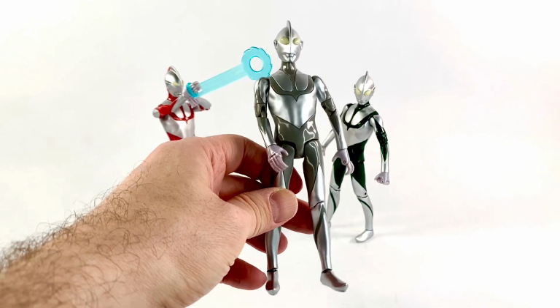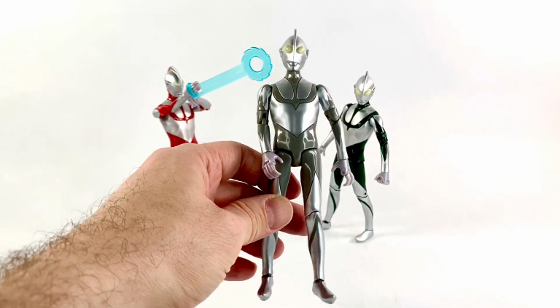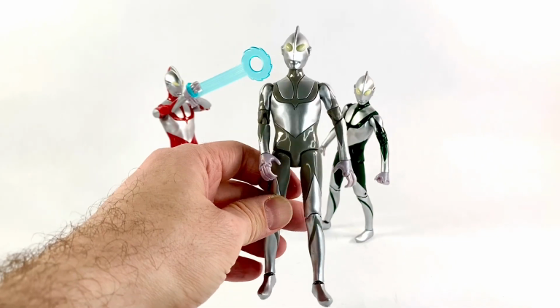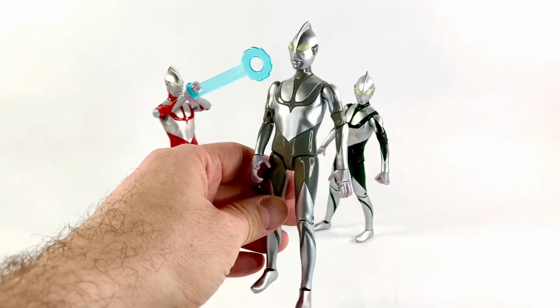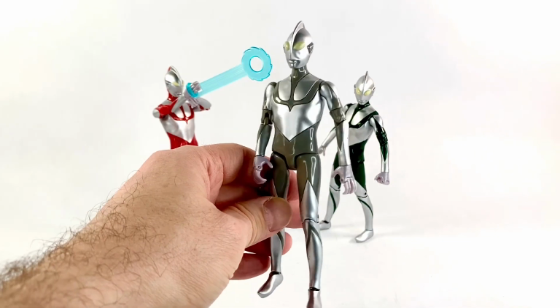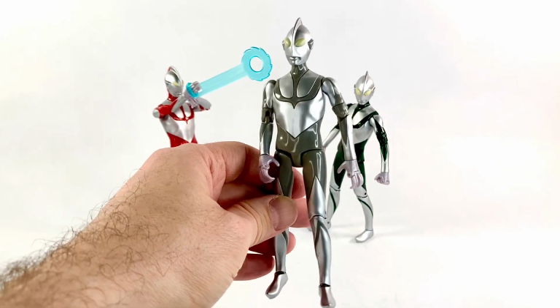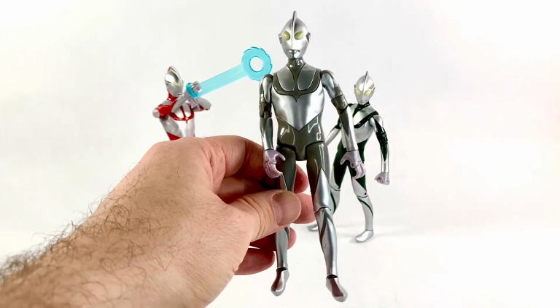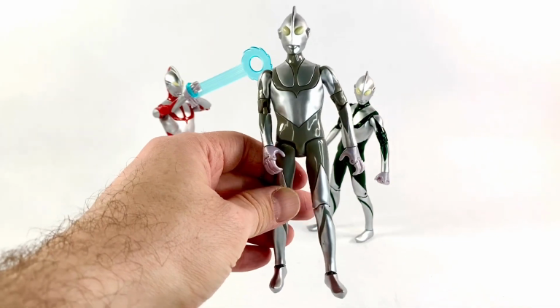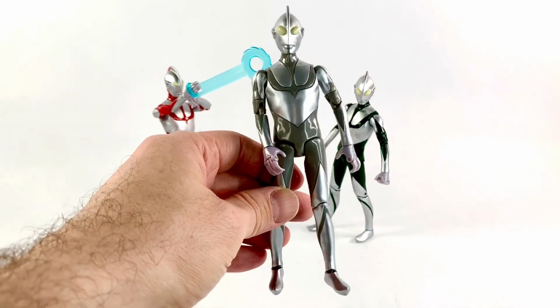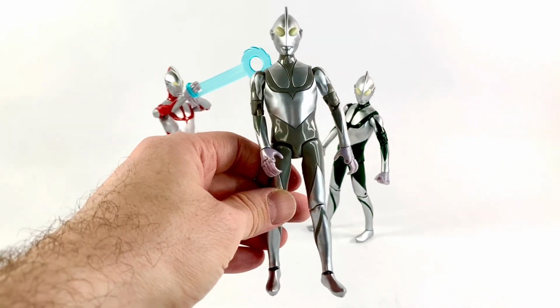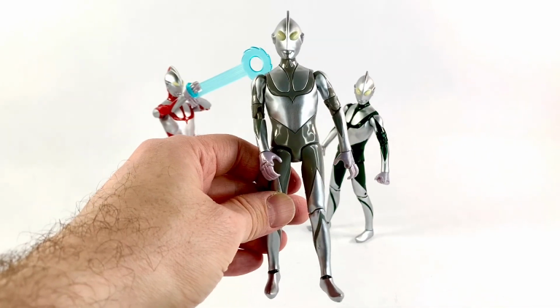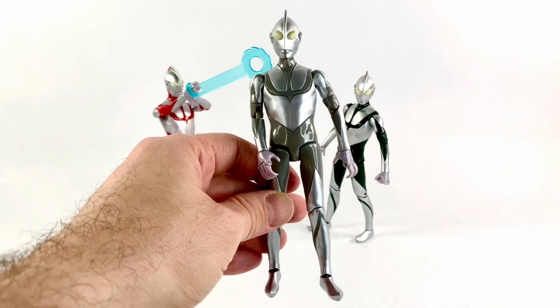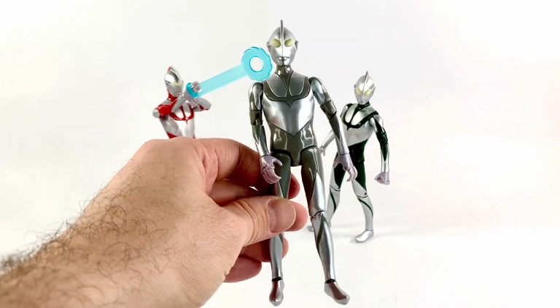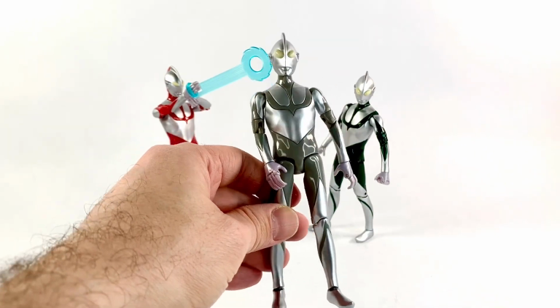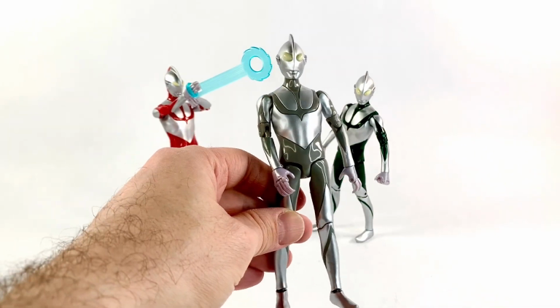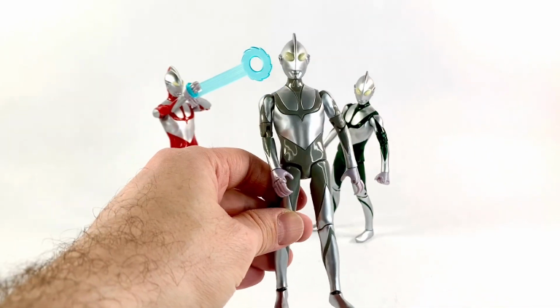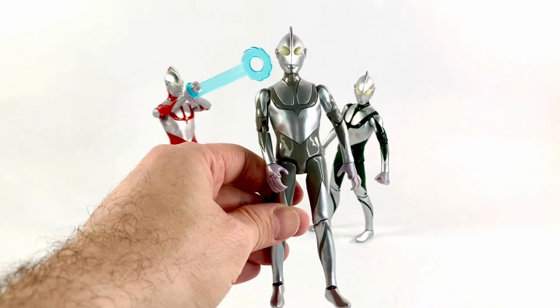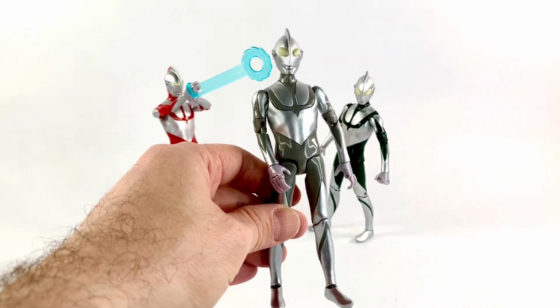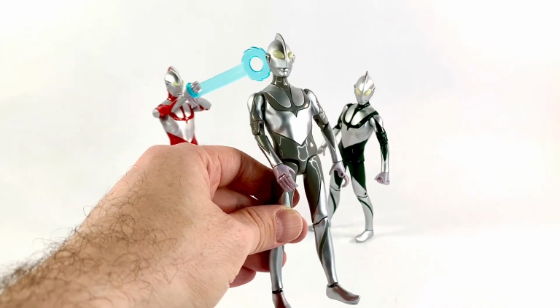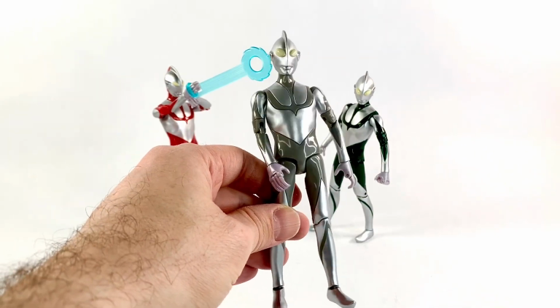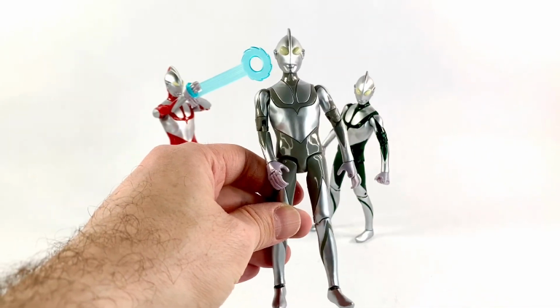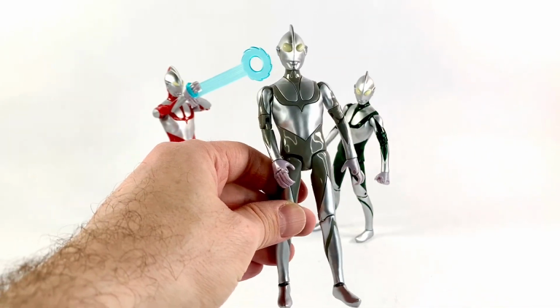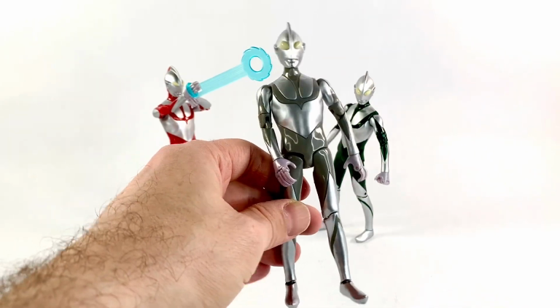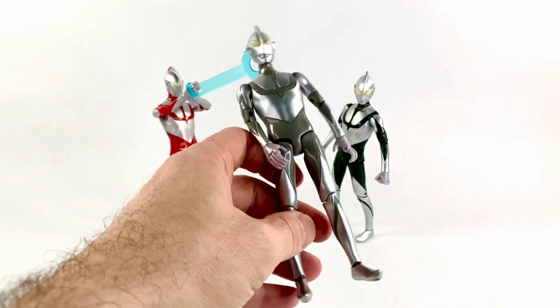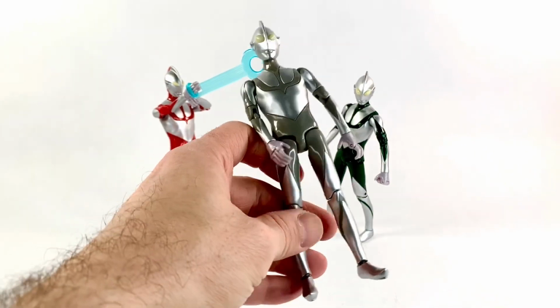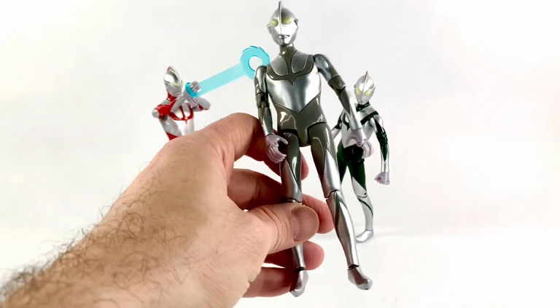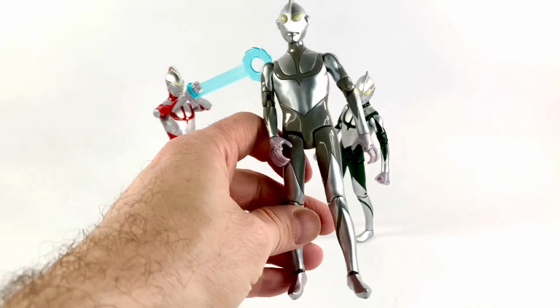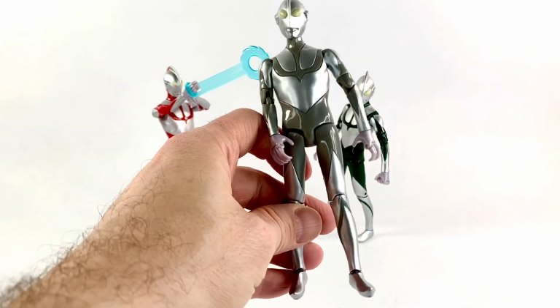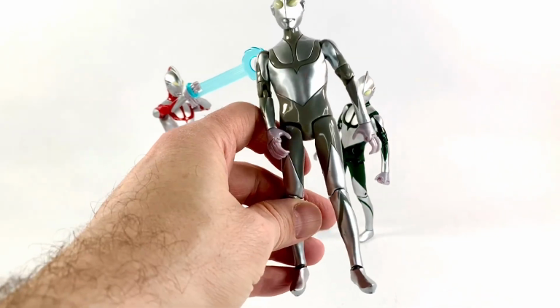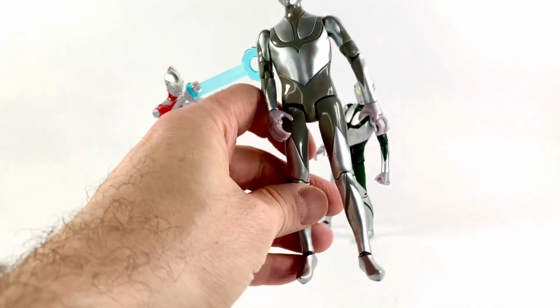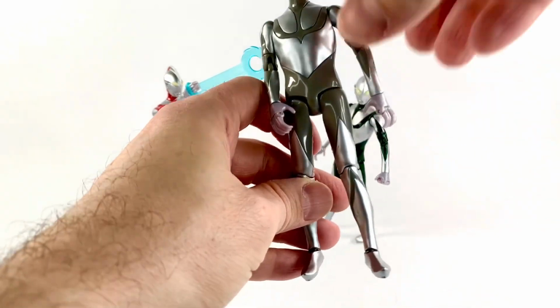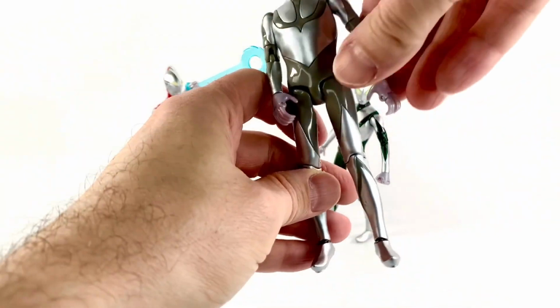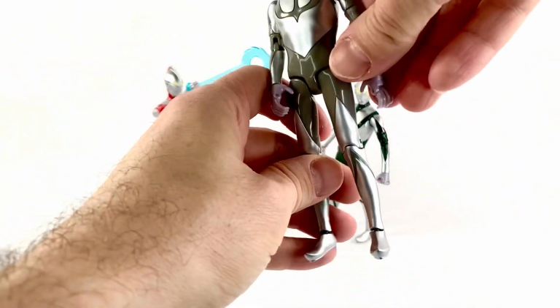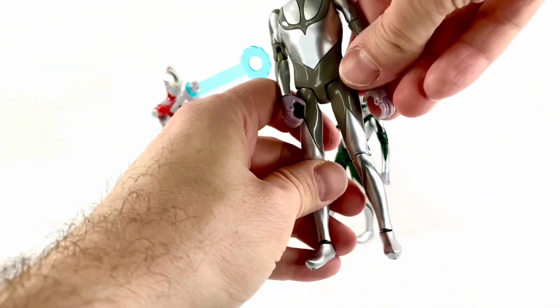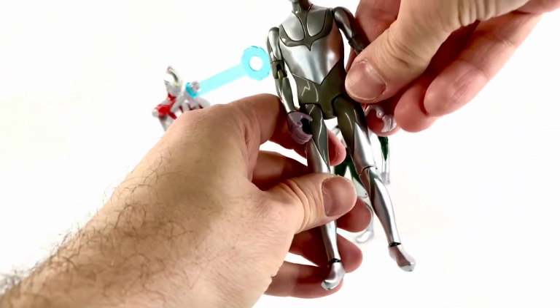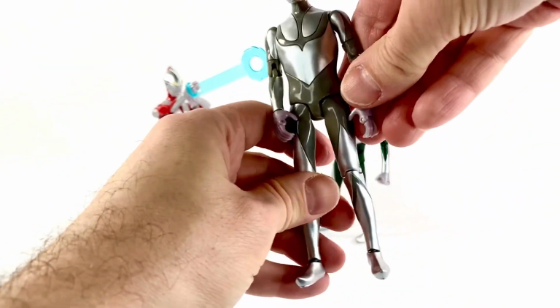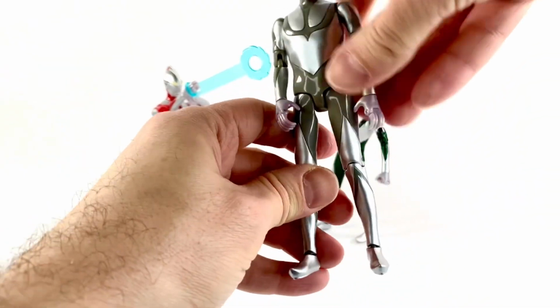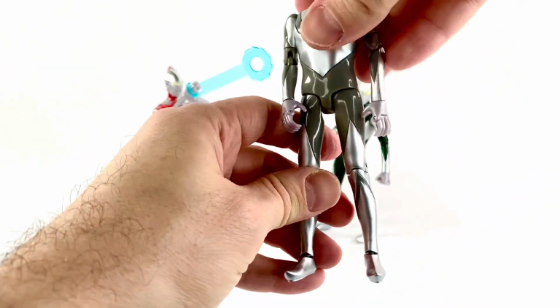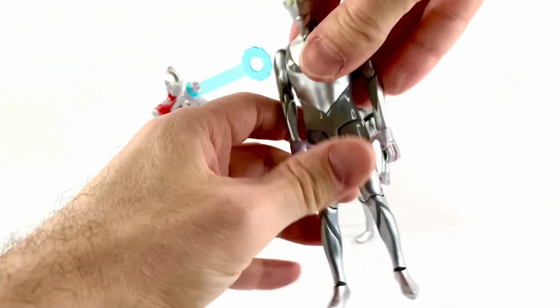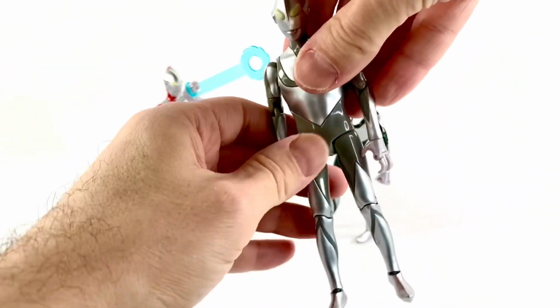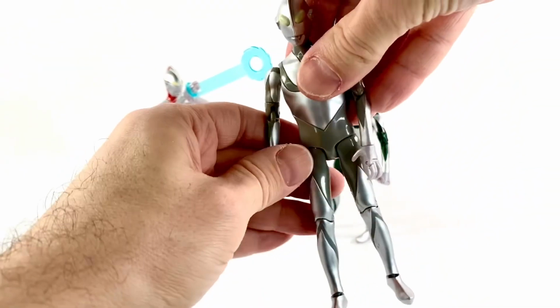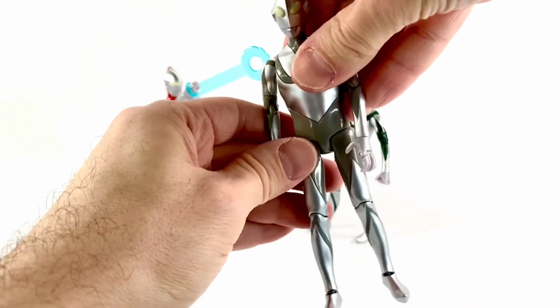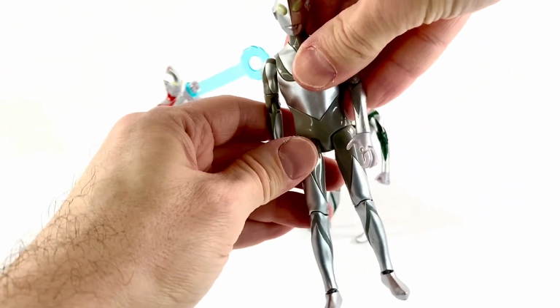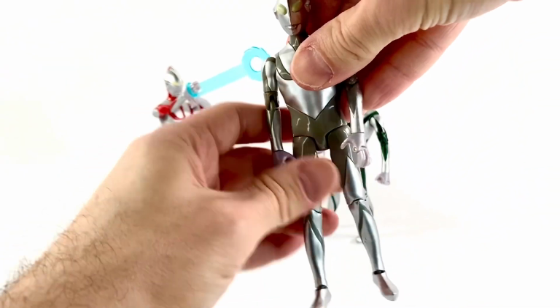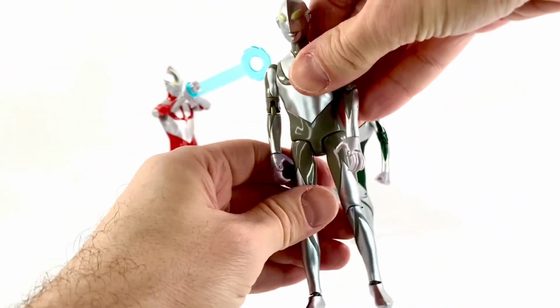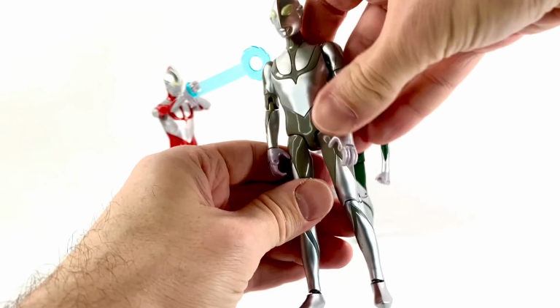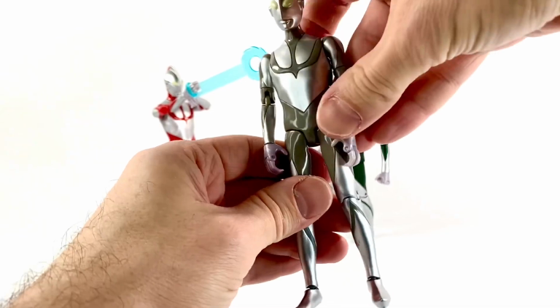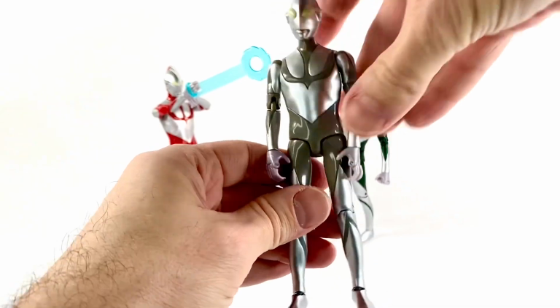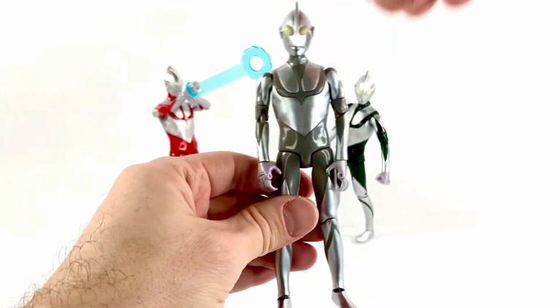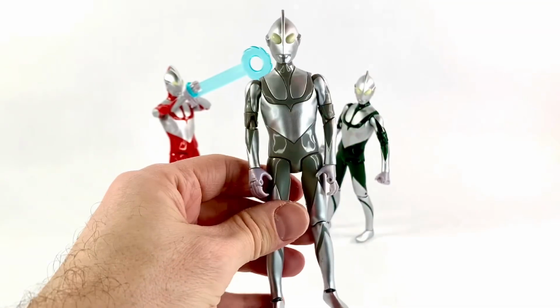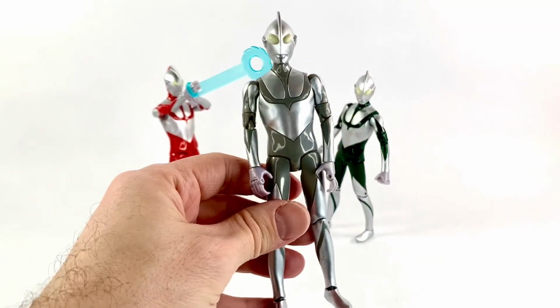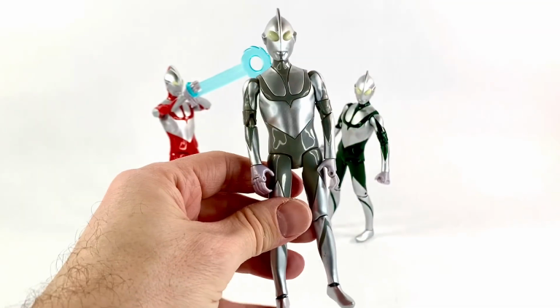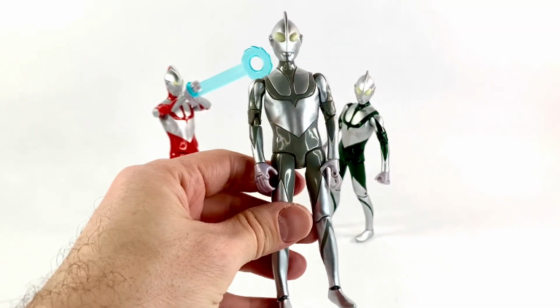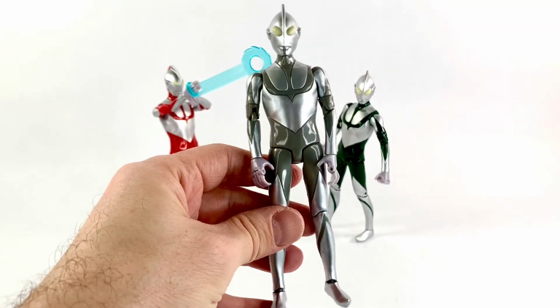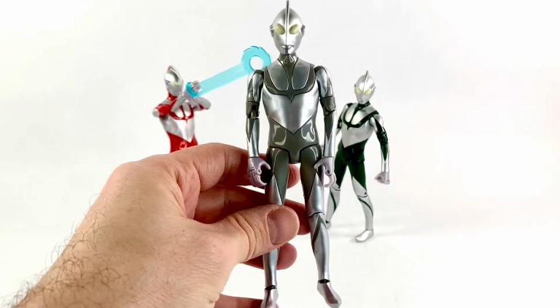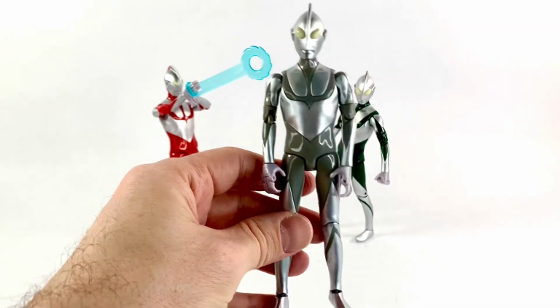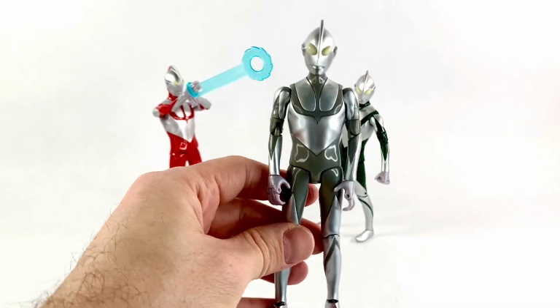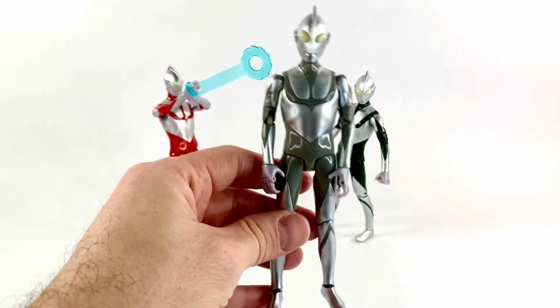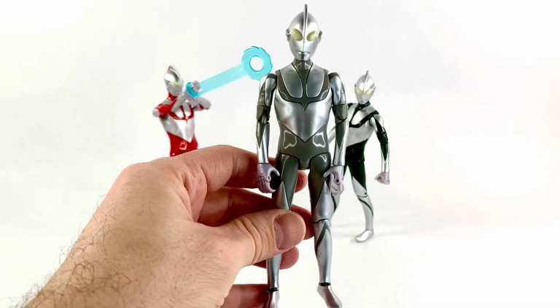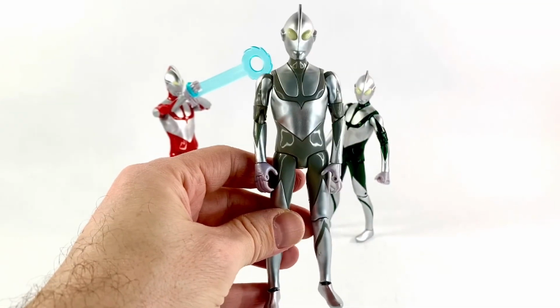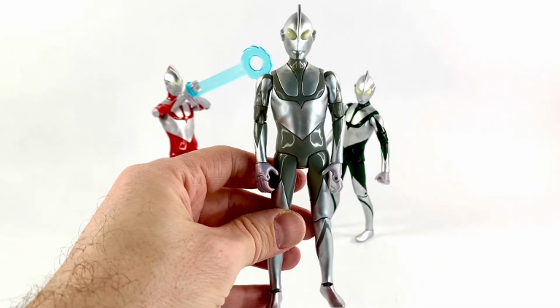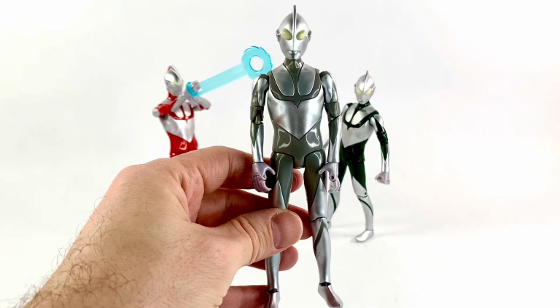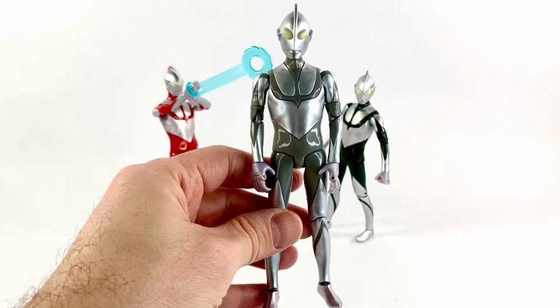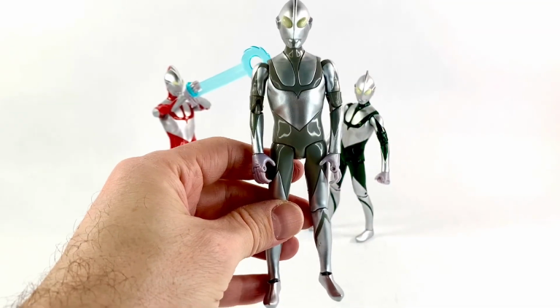The proportions on these guys are, I think, pretty perfect. I think they capture the look of Shin Ultraman very, very well. I do dig it.